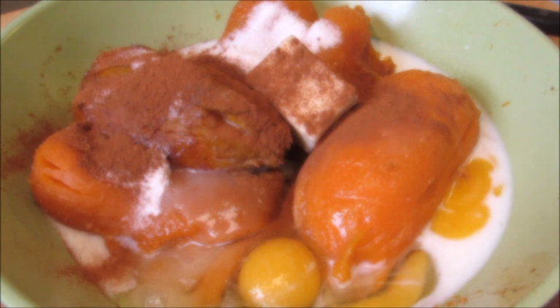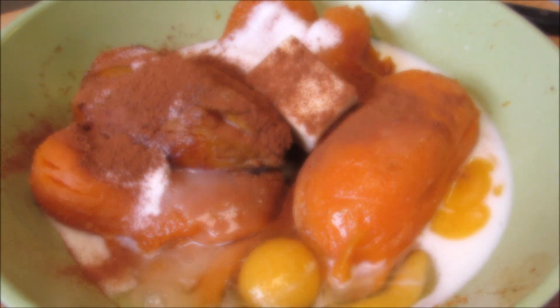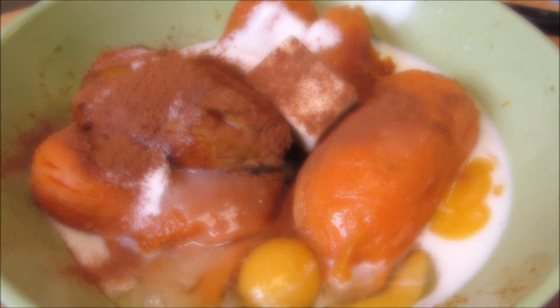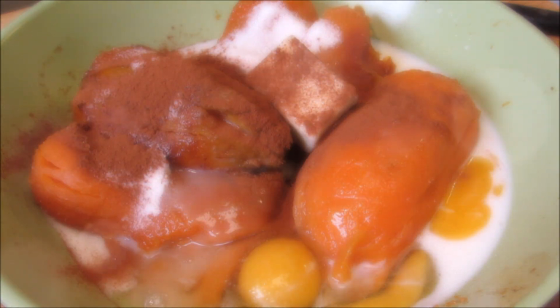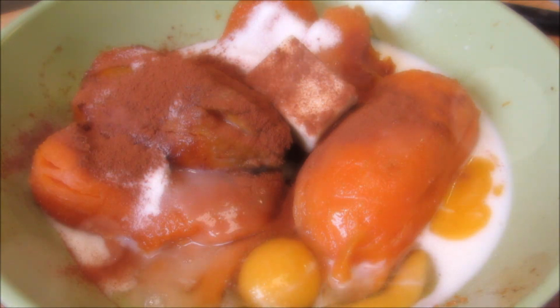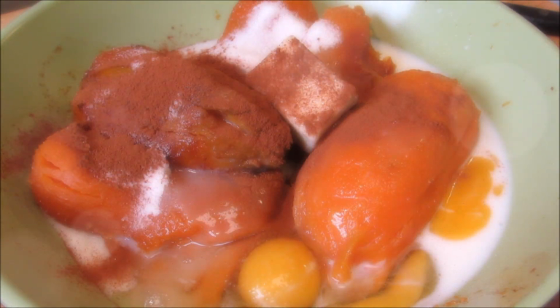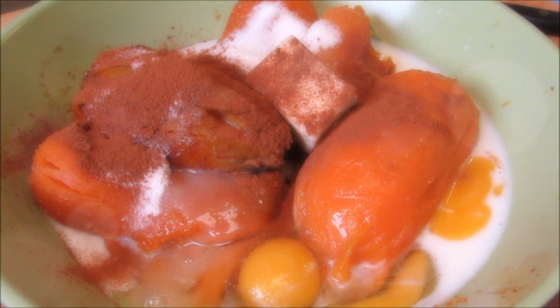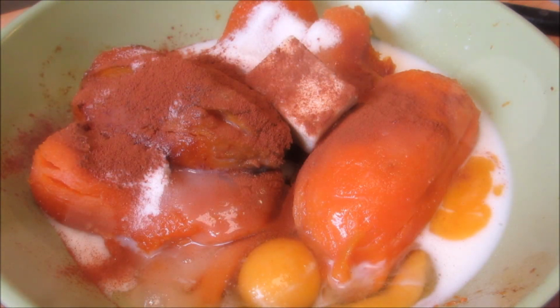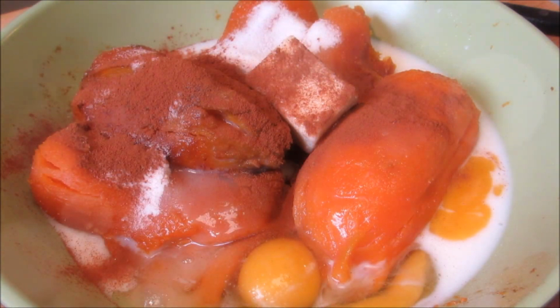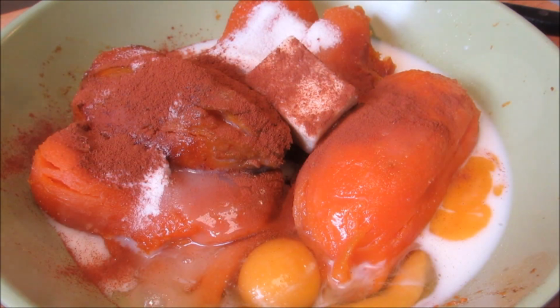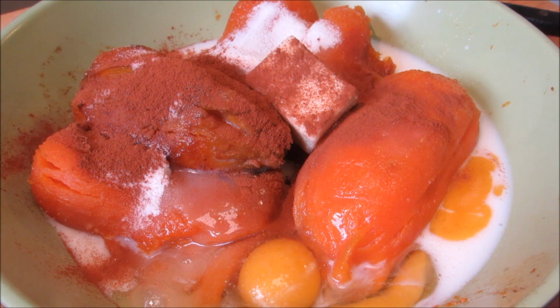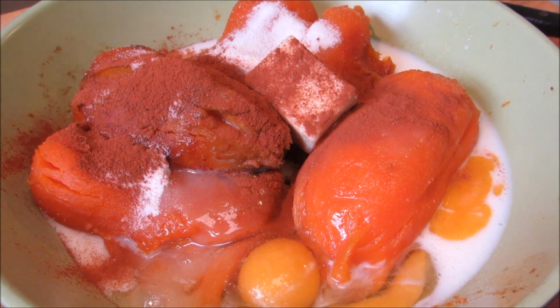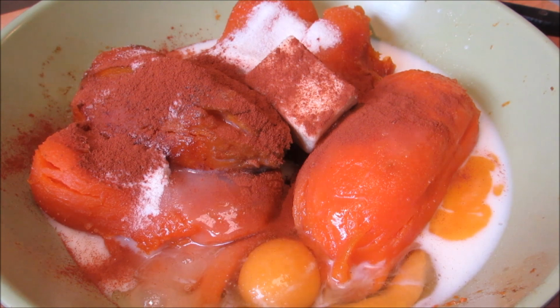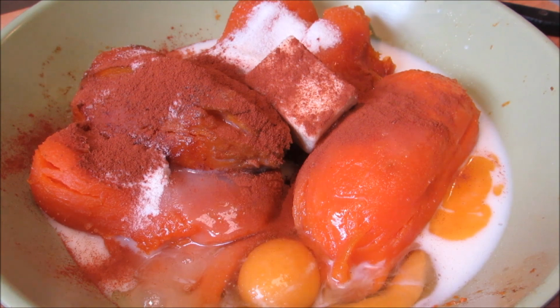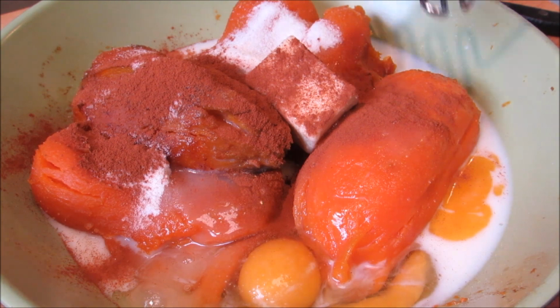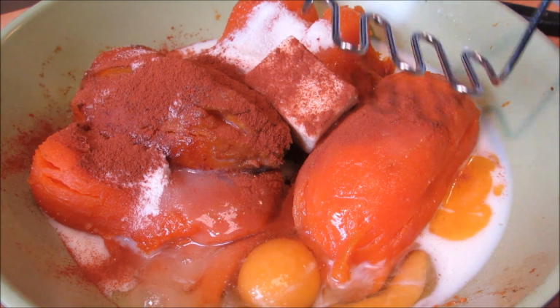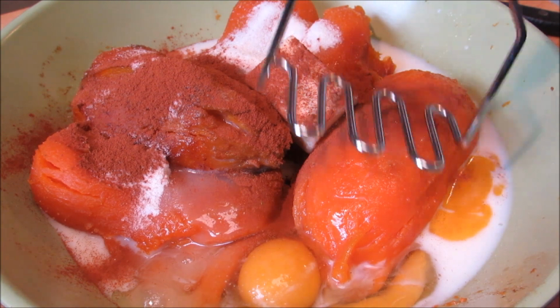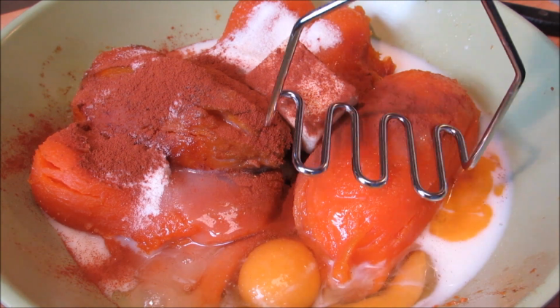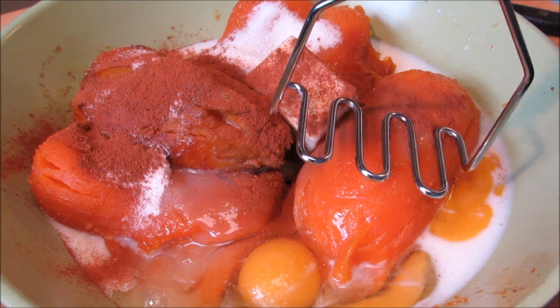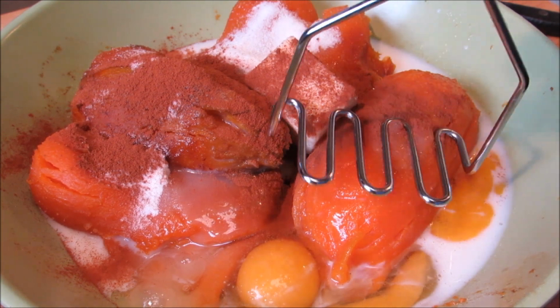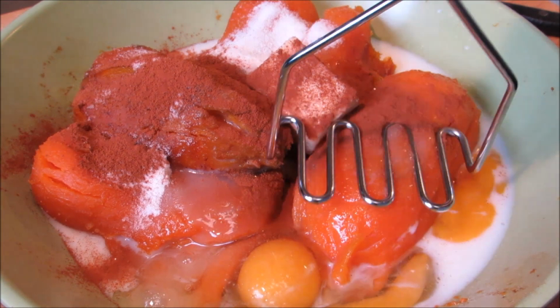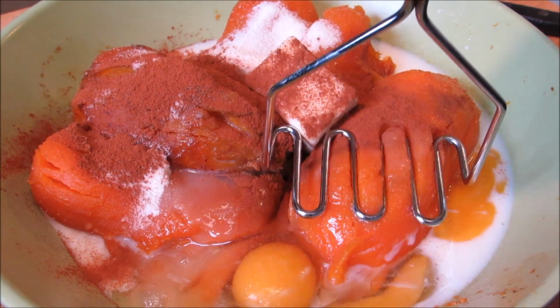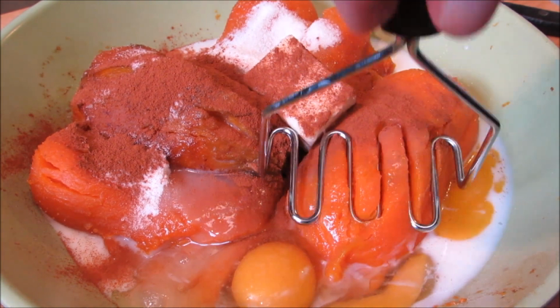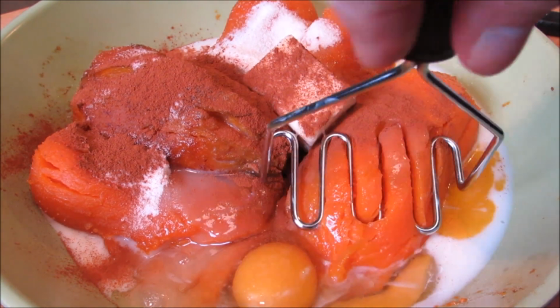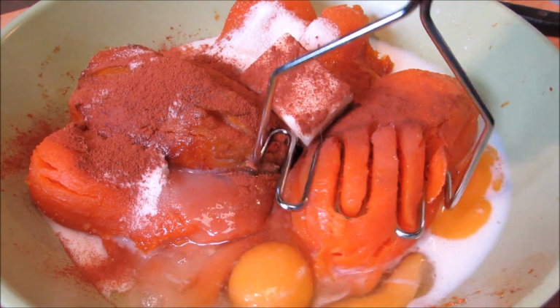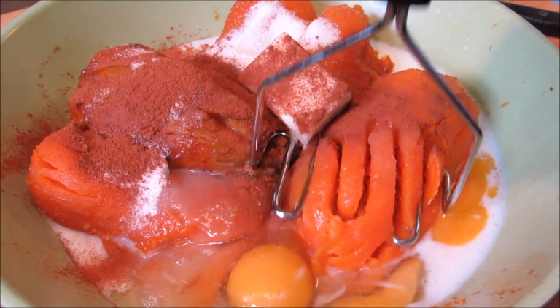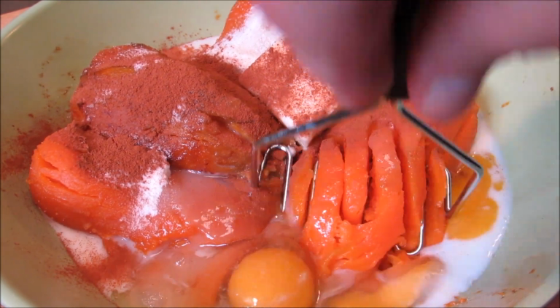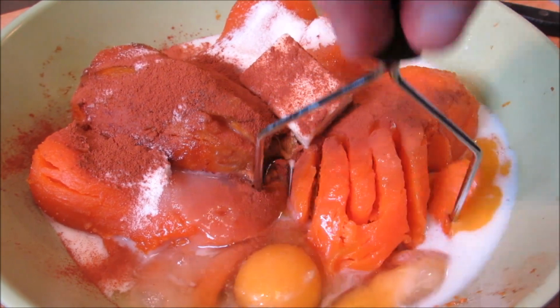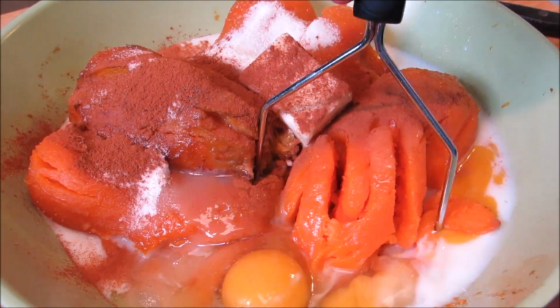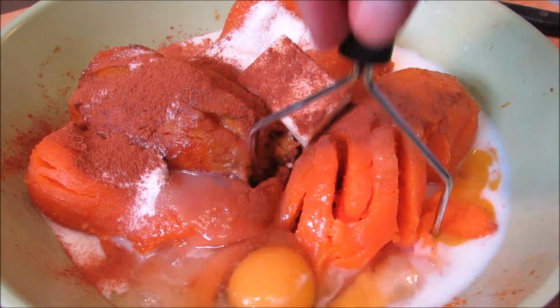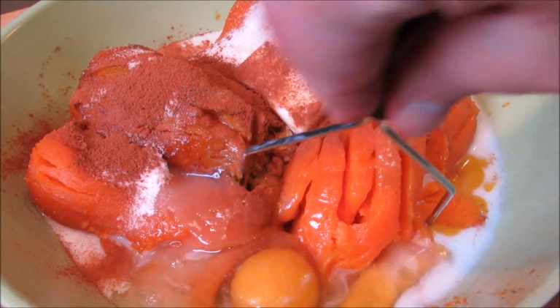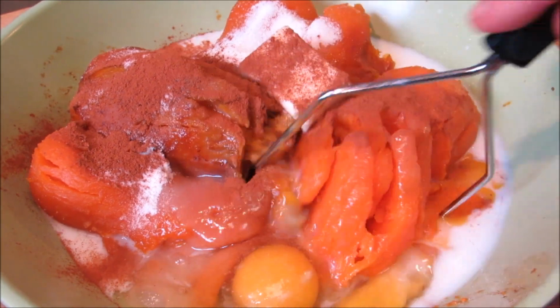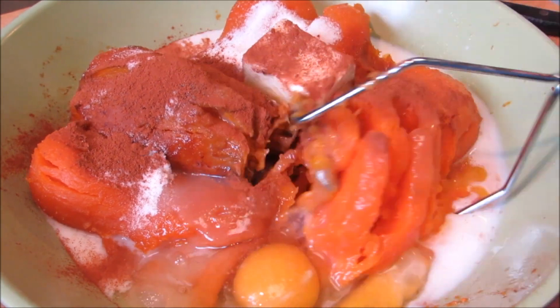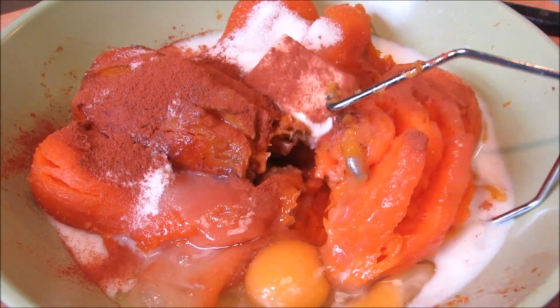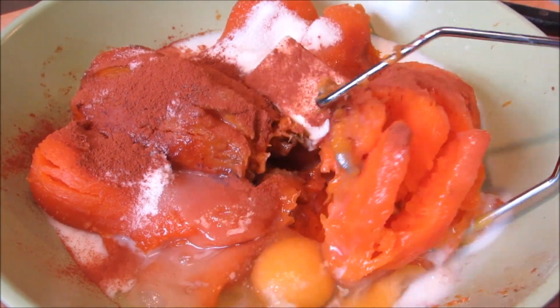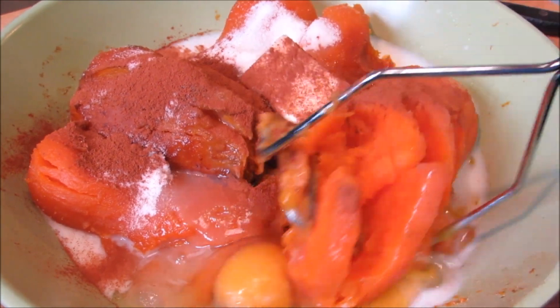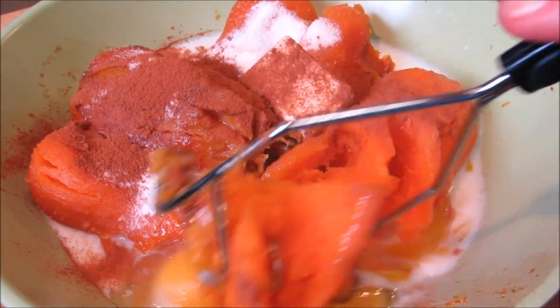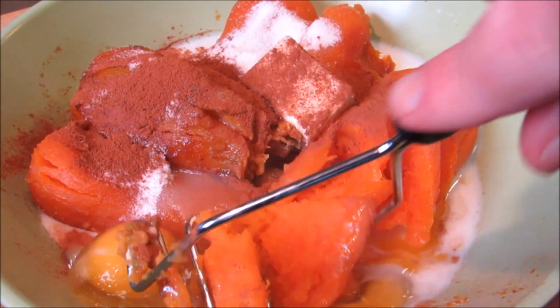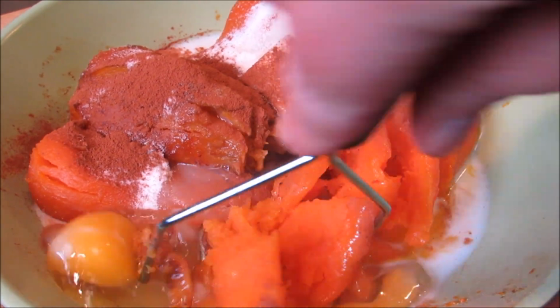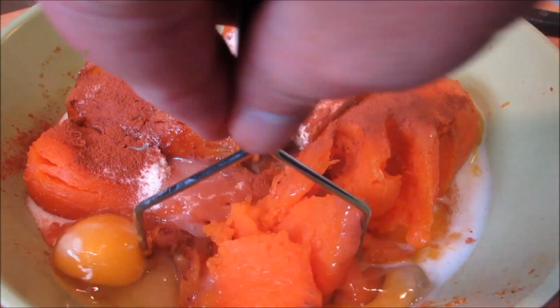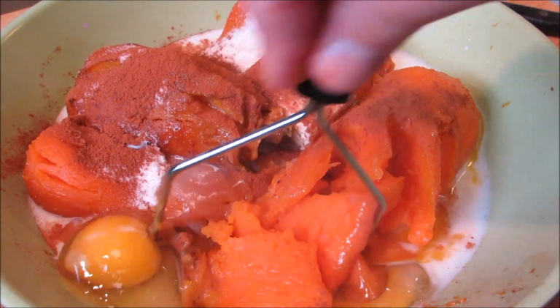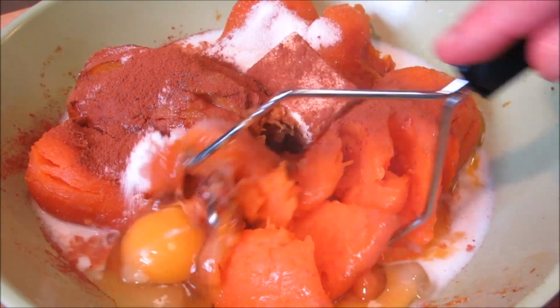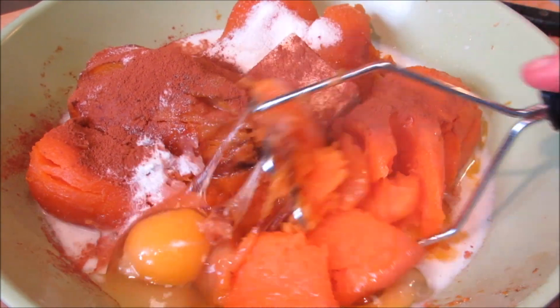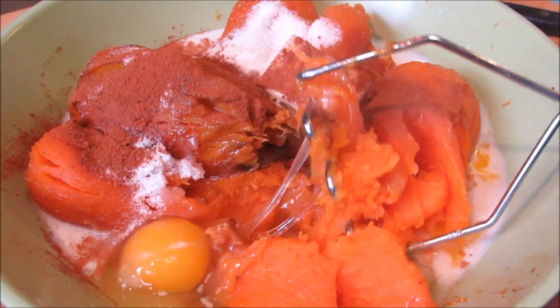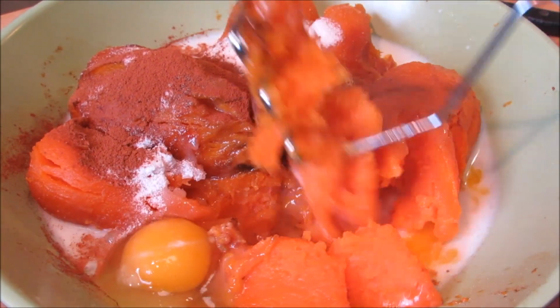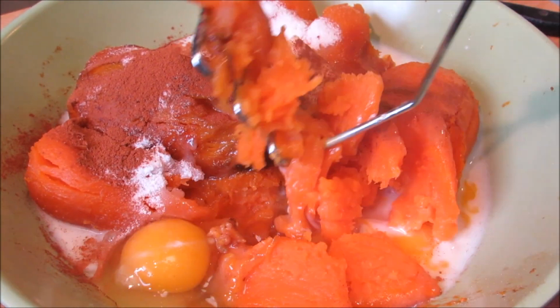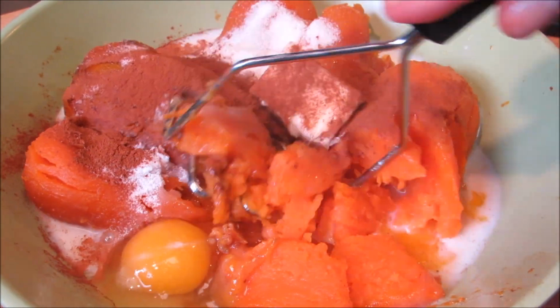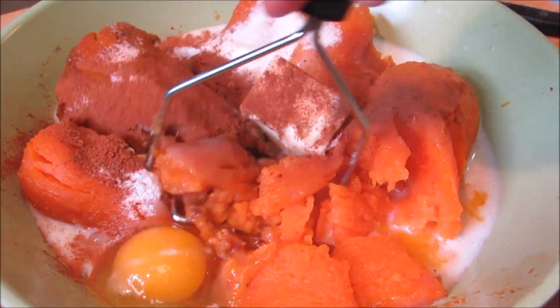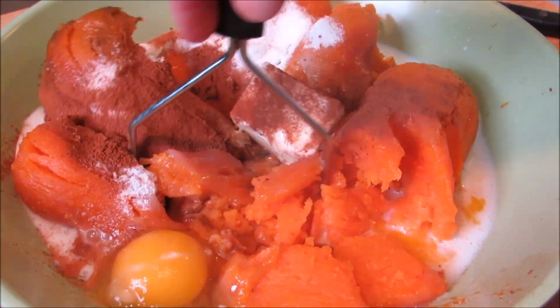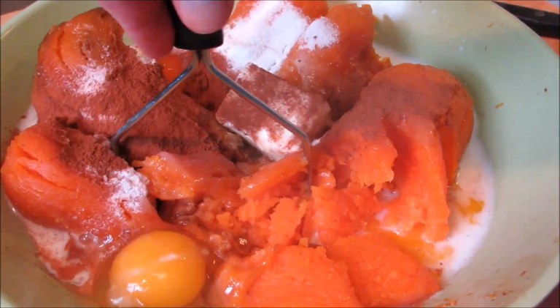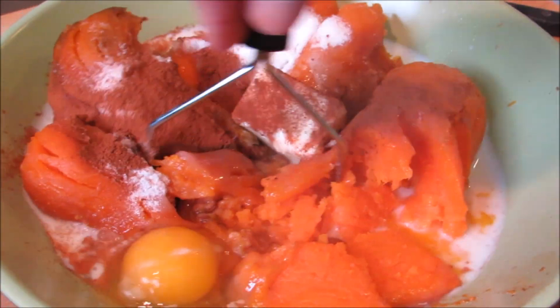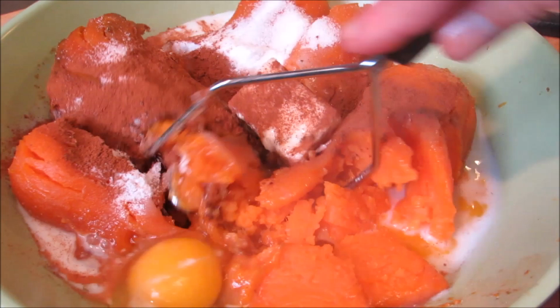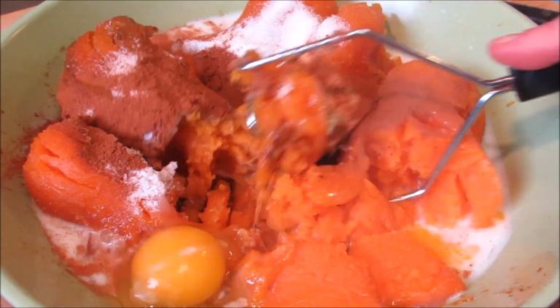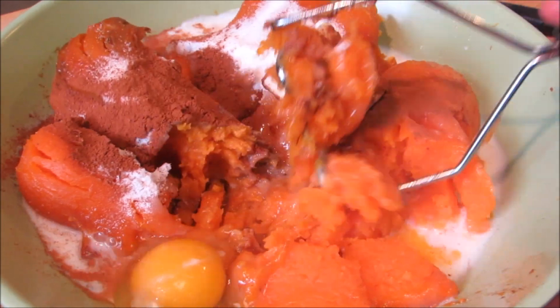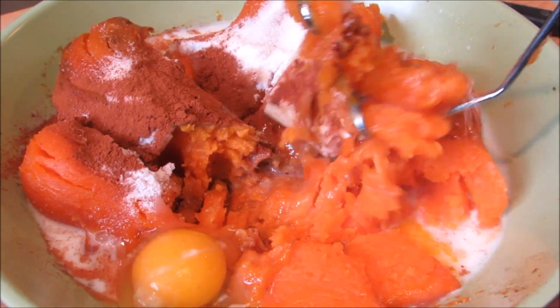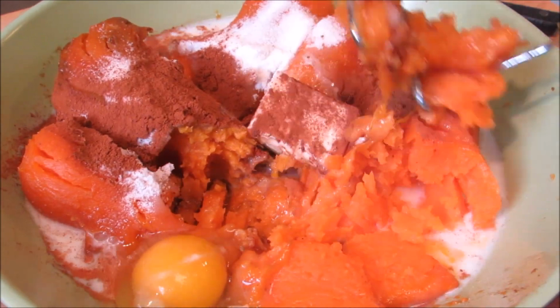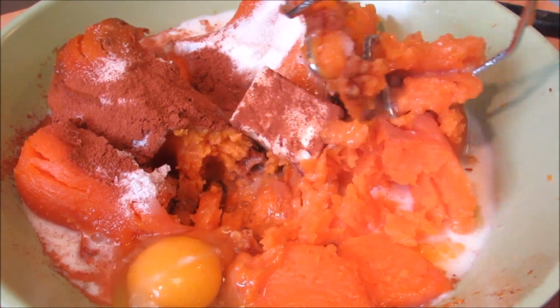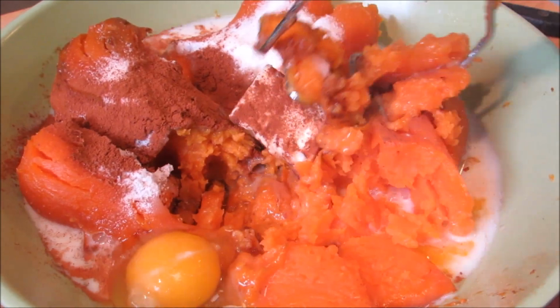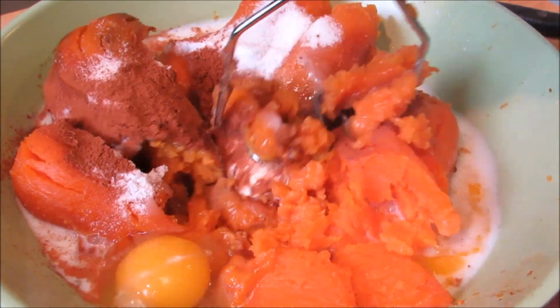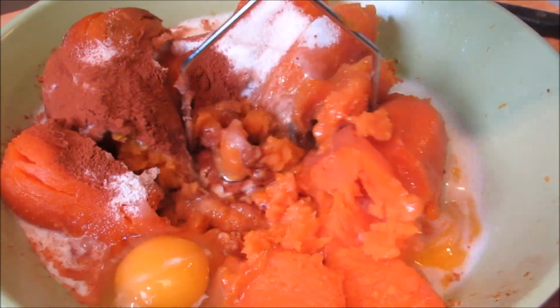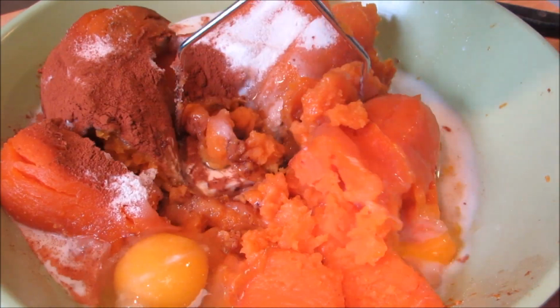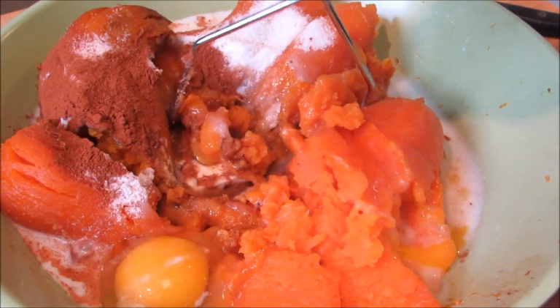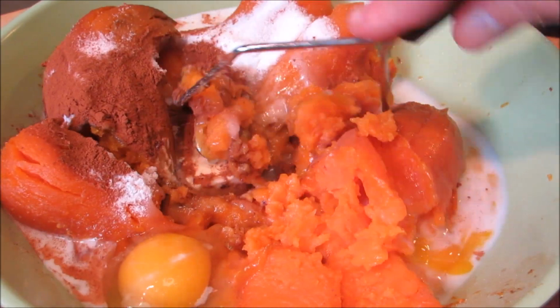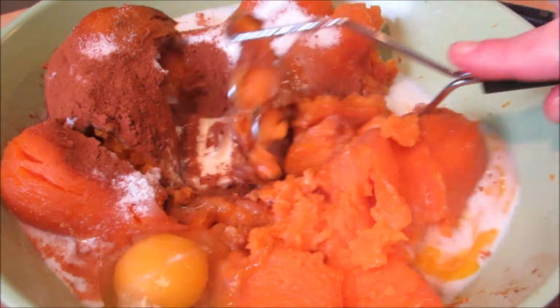Now I'm going to use a hand potato masher, but you can use a hand mixer if you like. Just get in here and work everything together until it's mixed up and well incorporated.